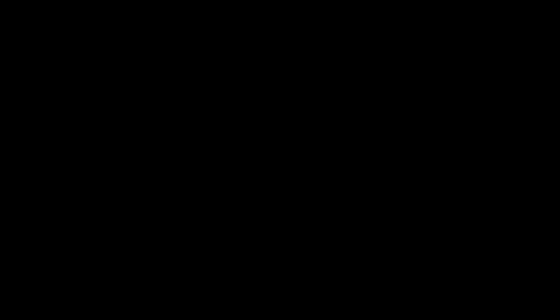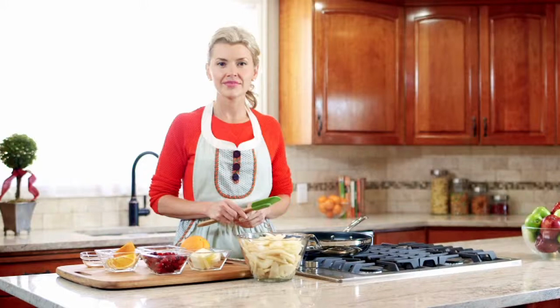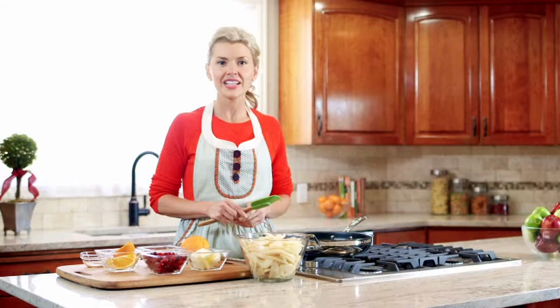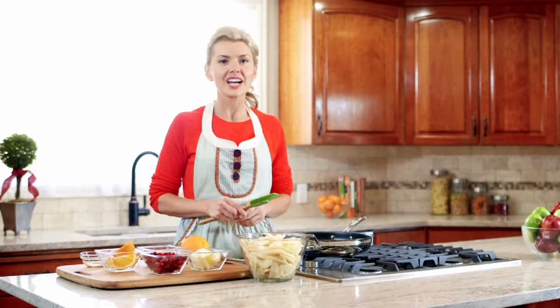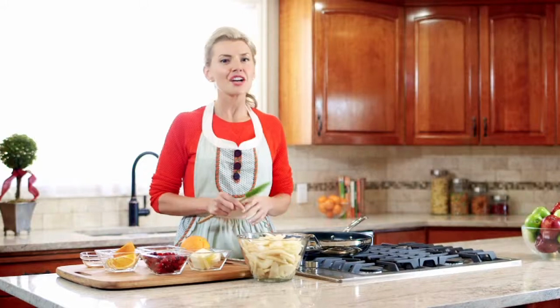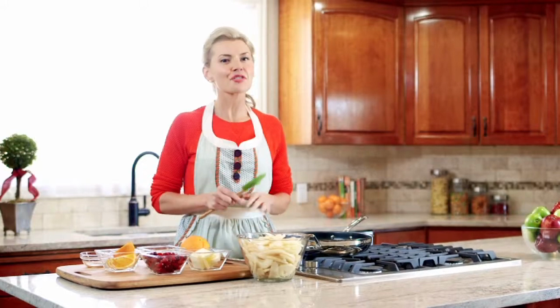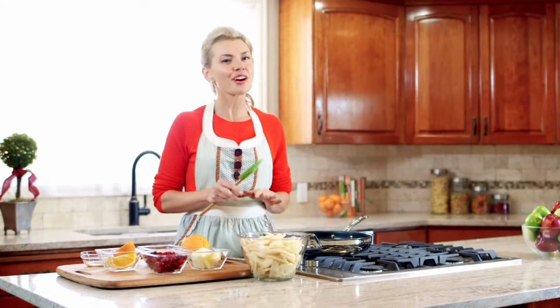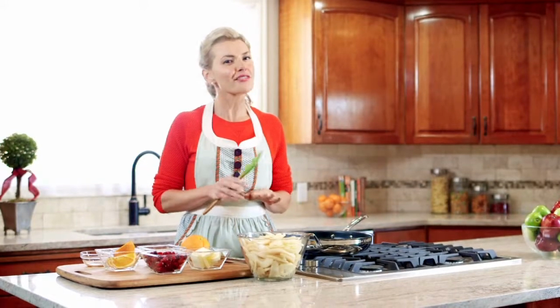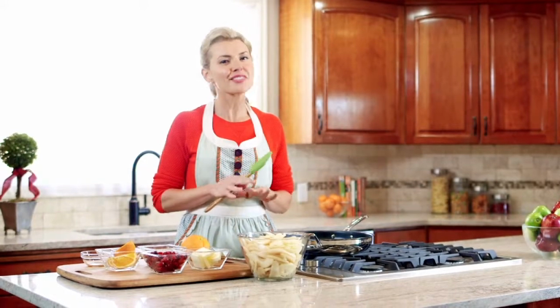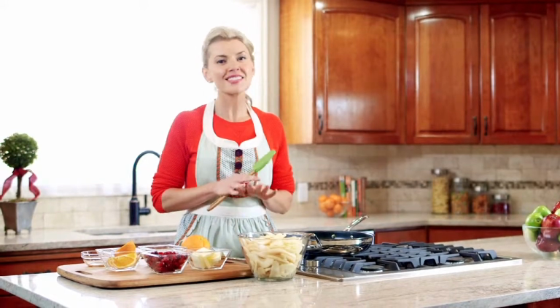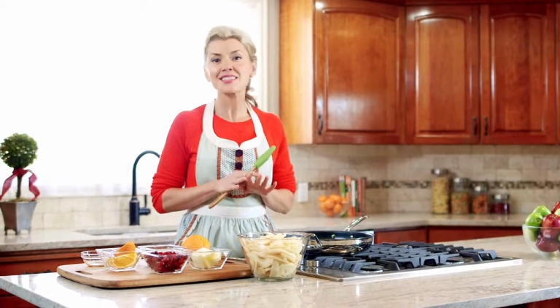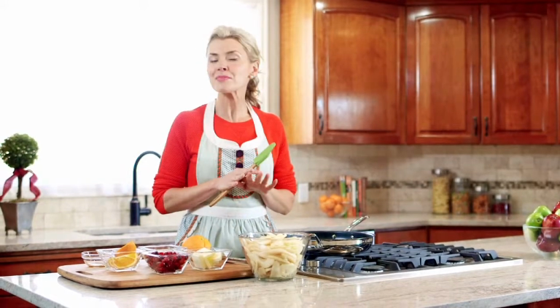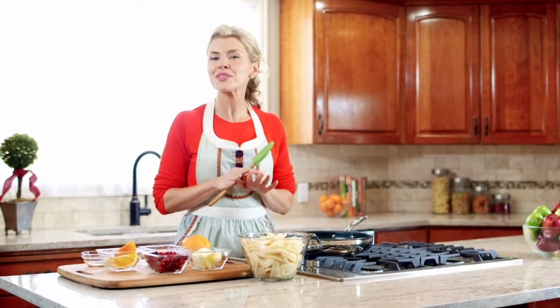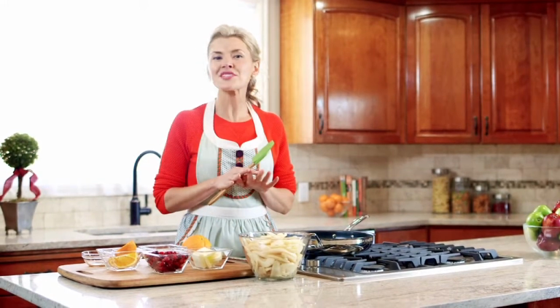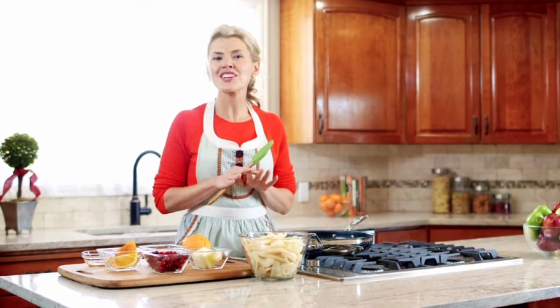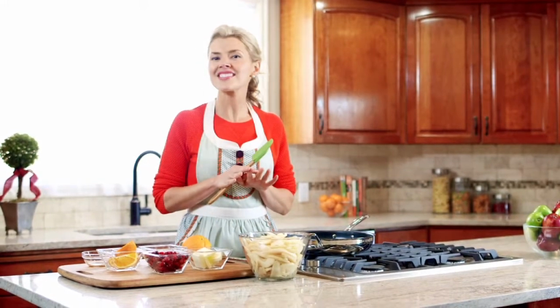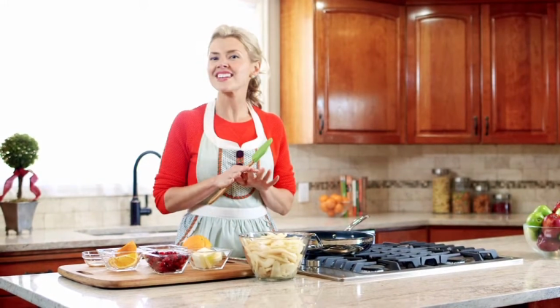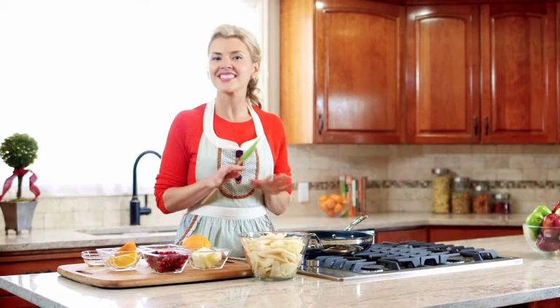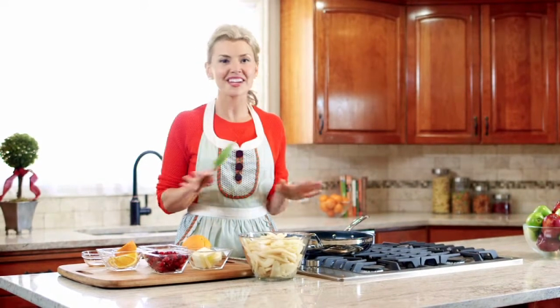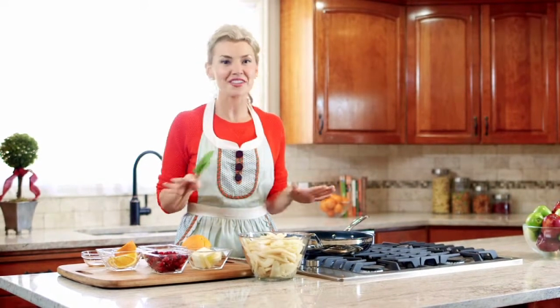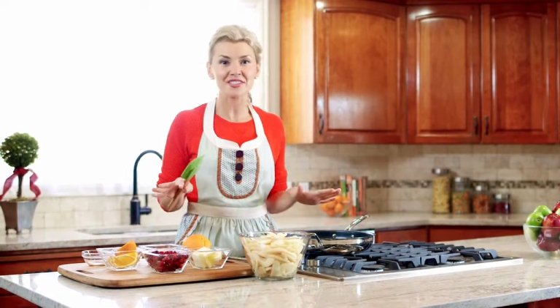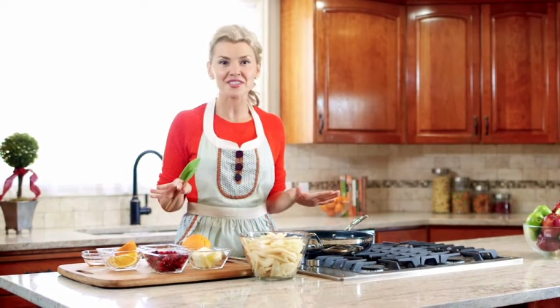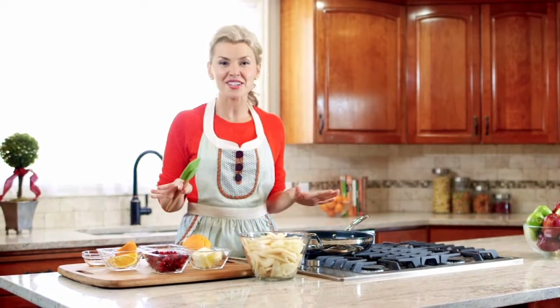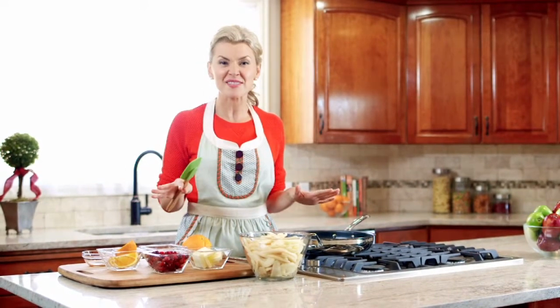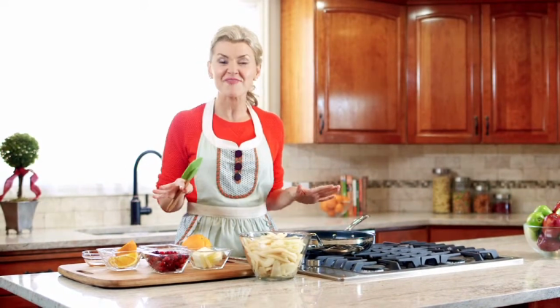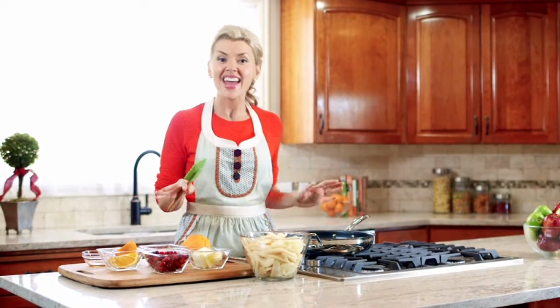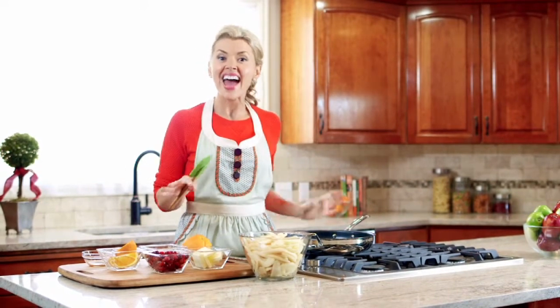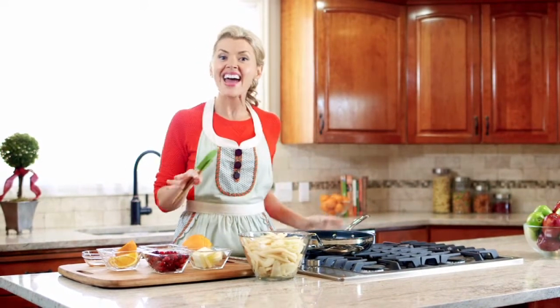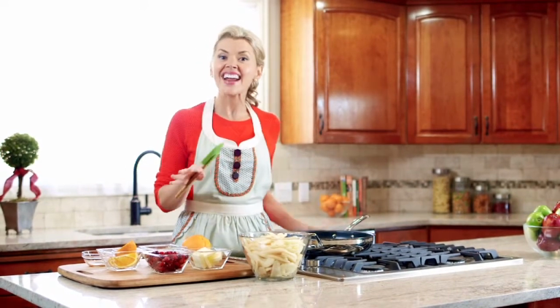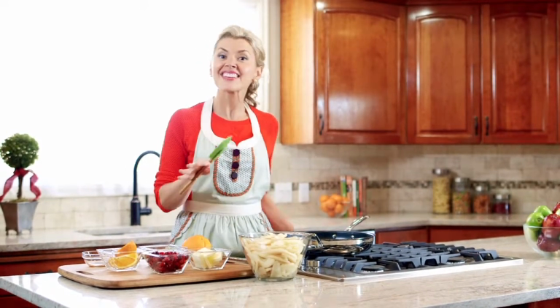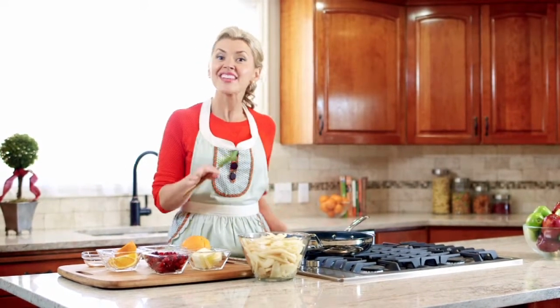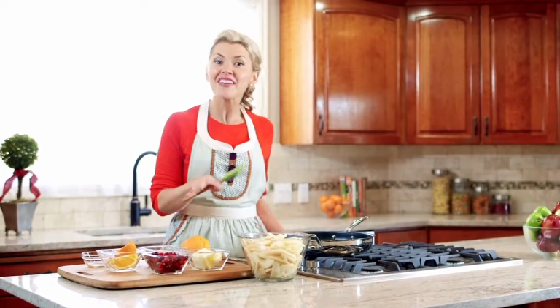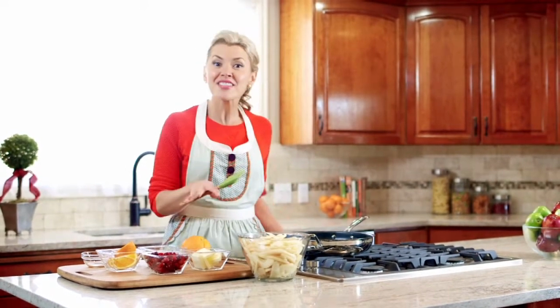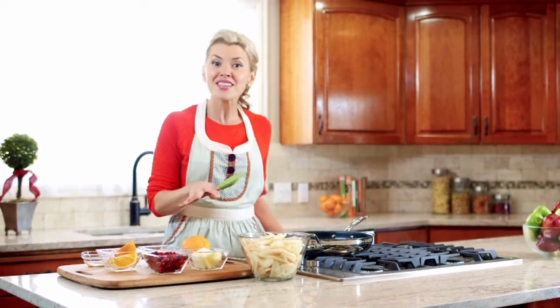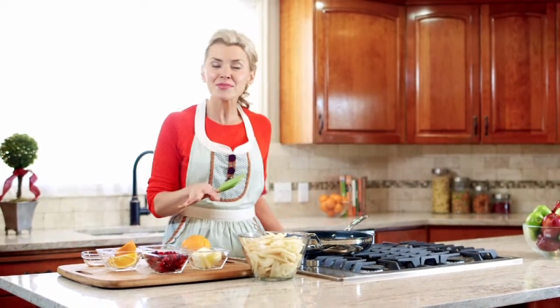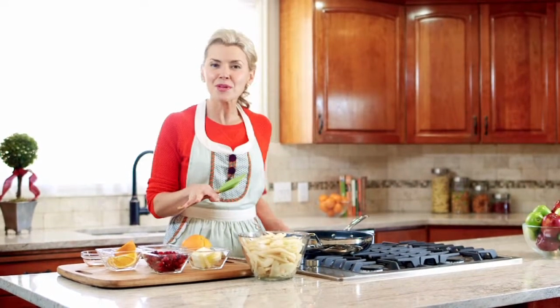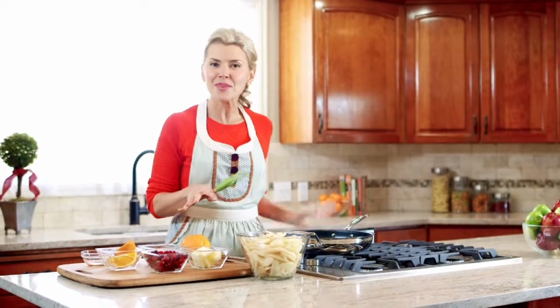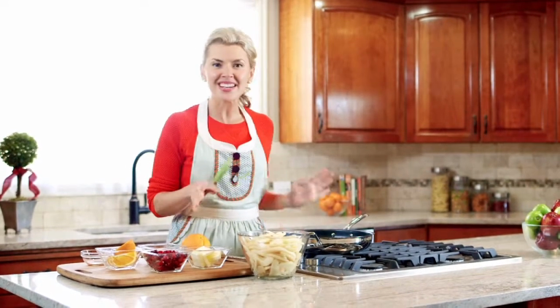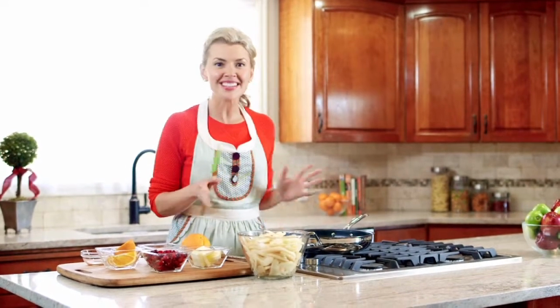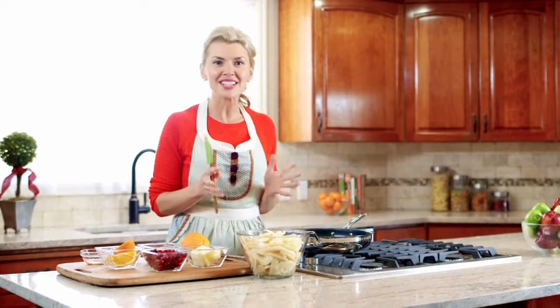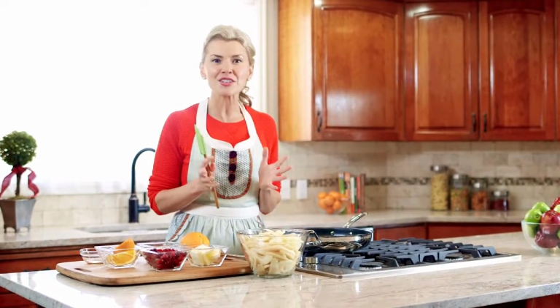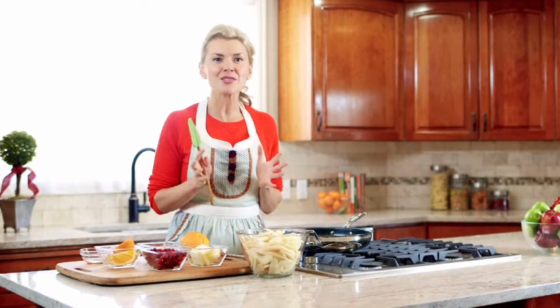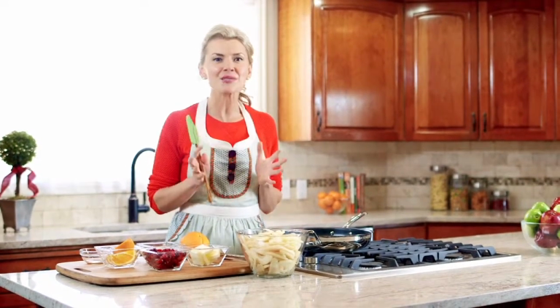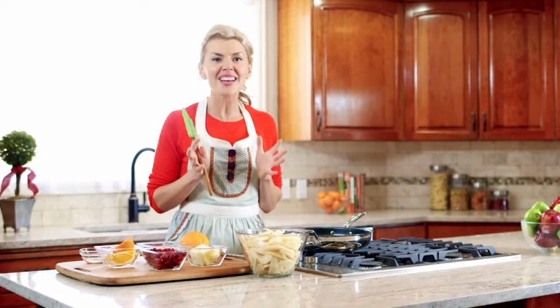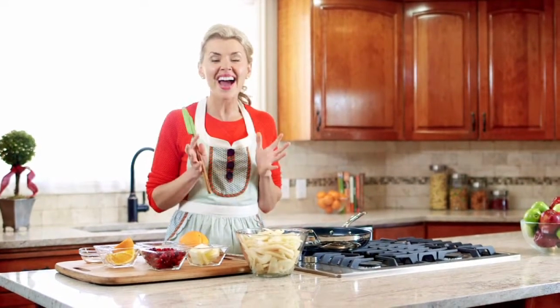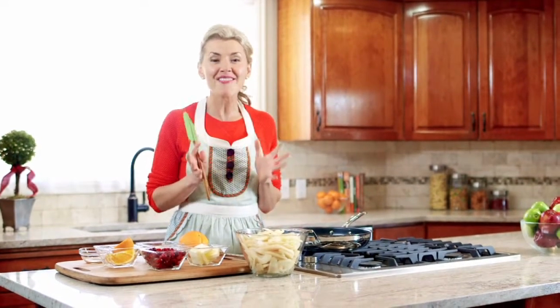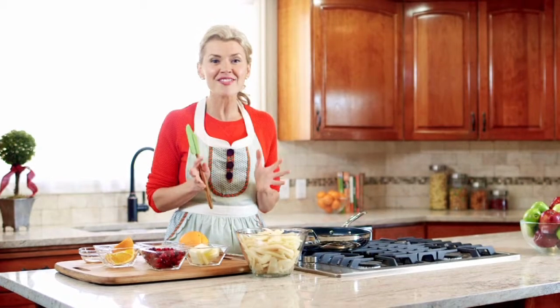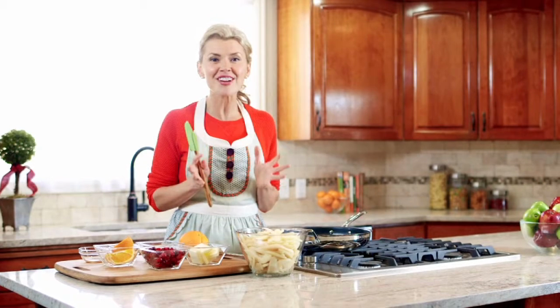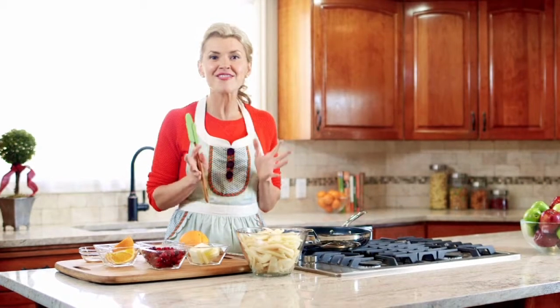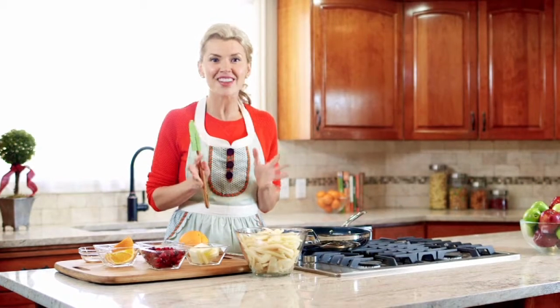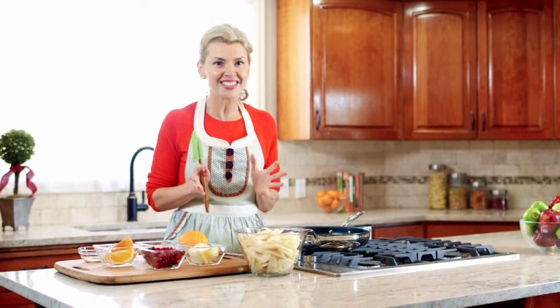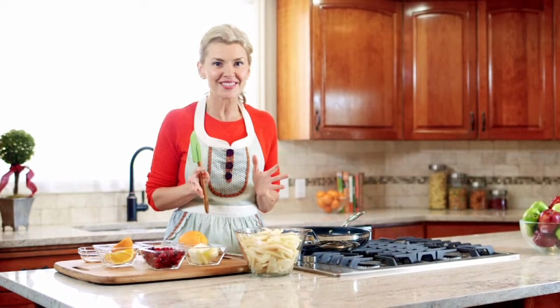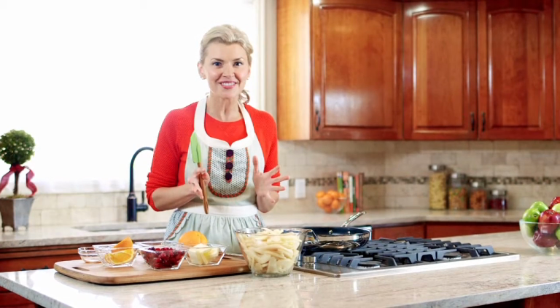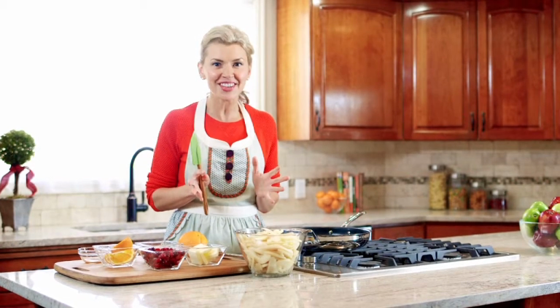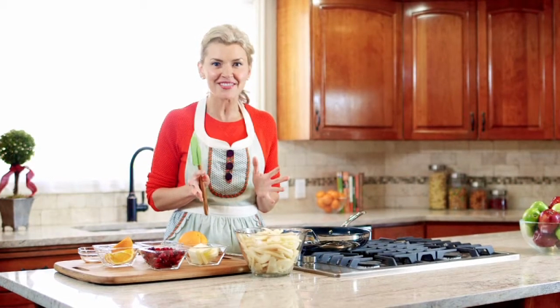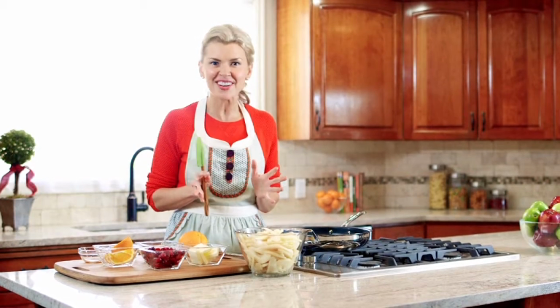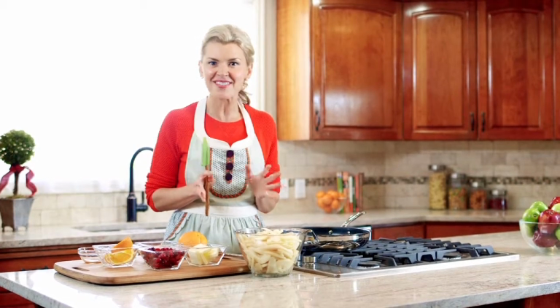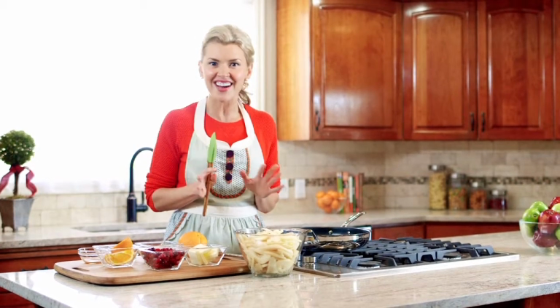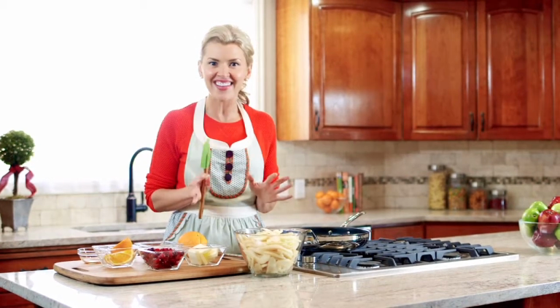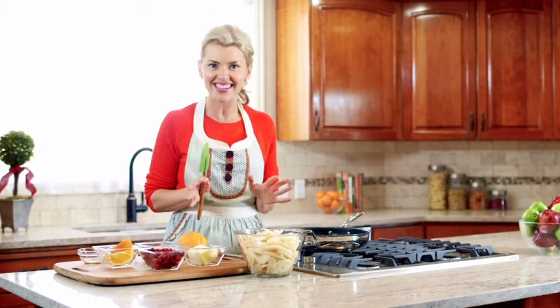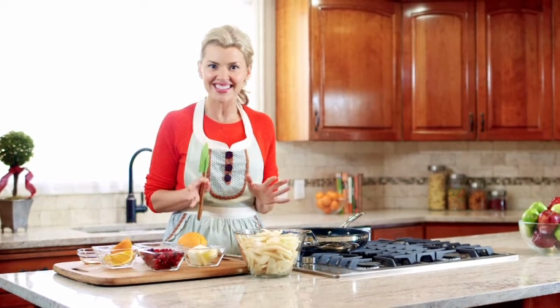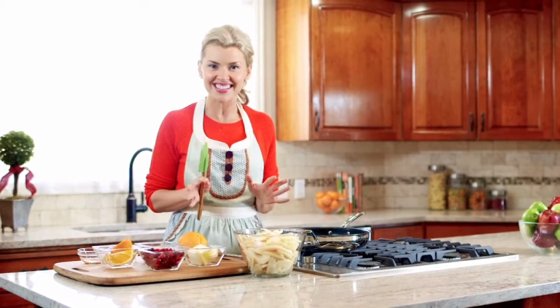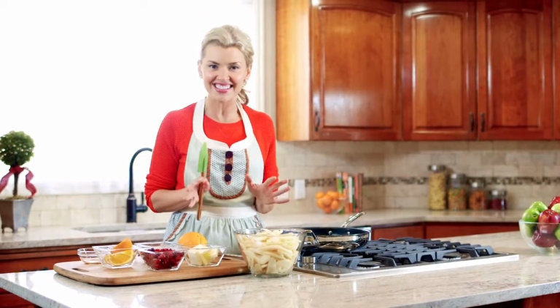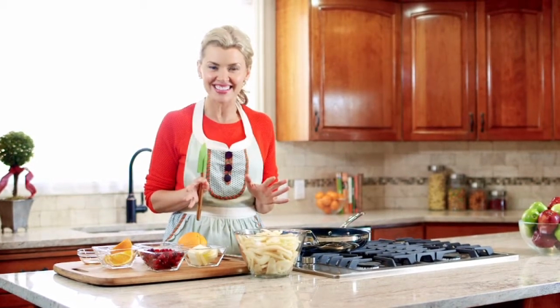A trifle is simply just a layered dessert, and I love this one because it includes every festive flavor of the holiday season.